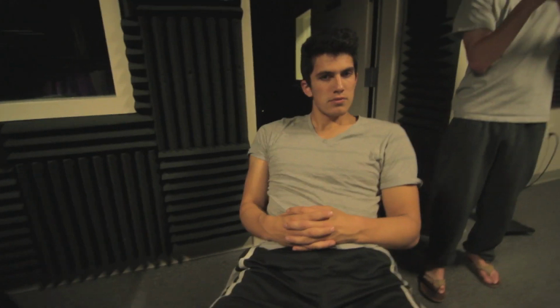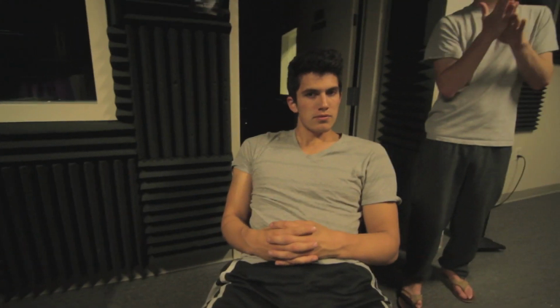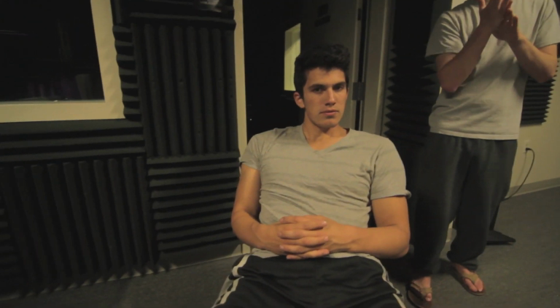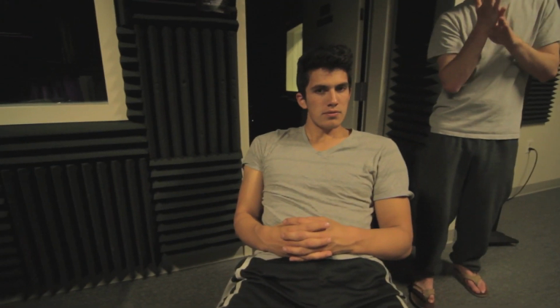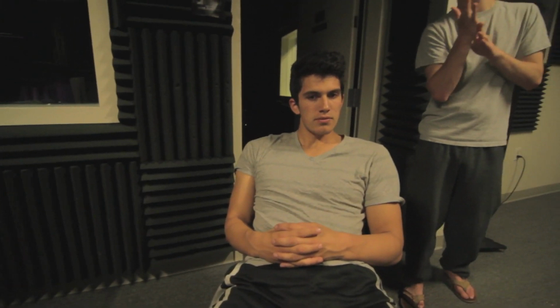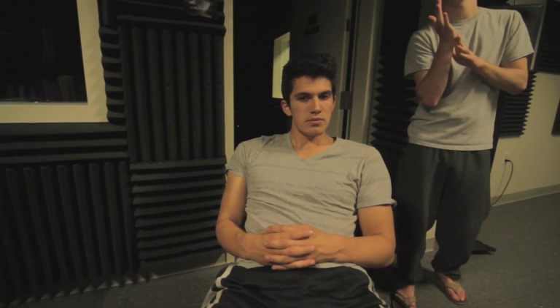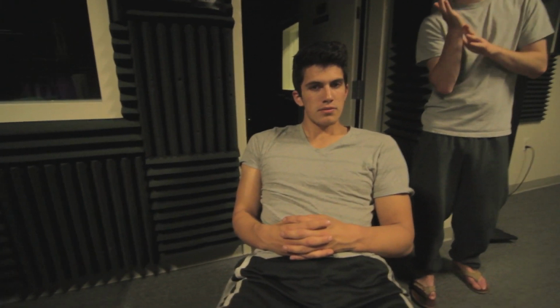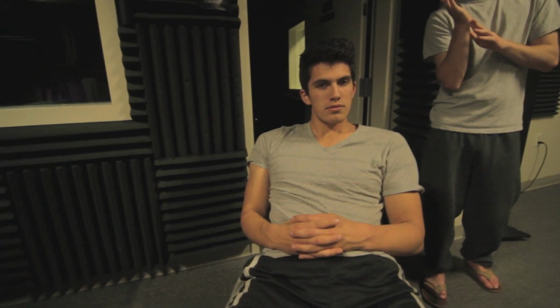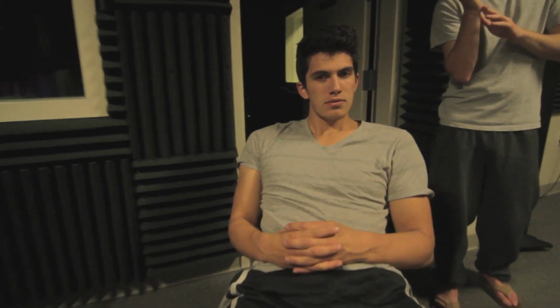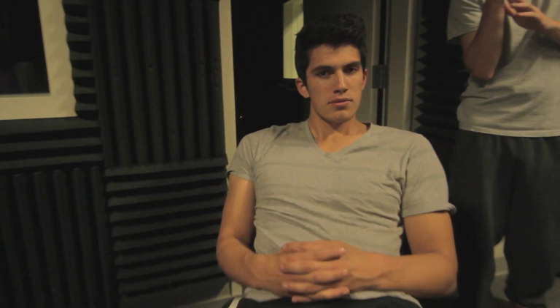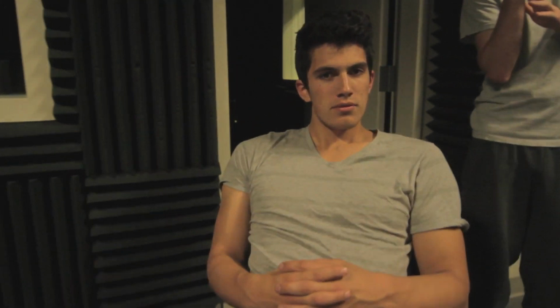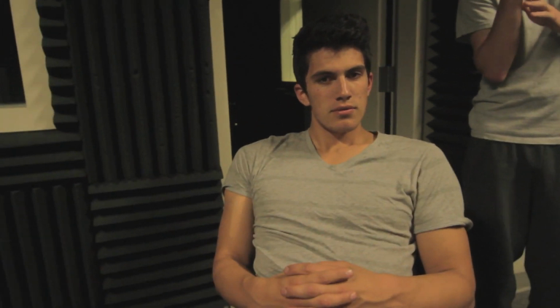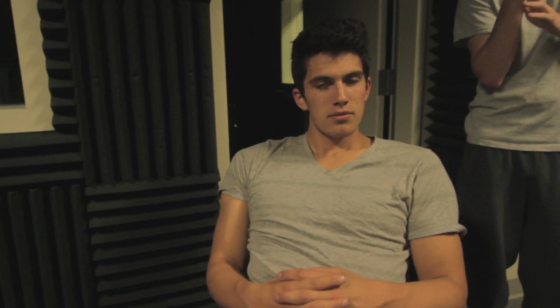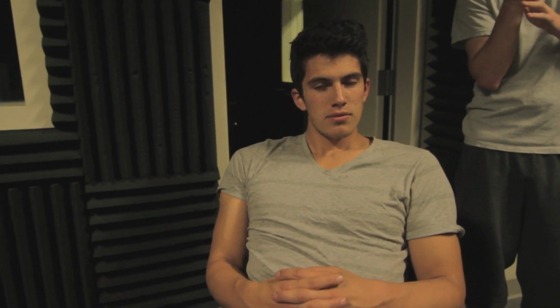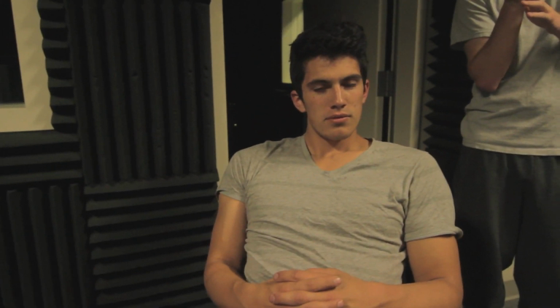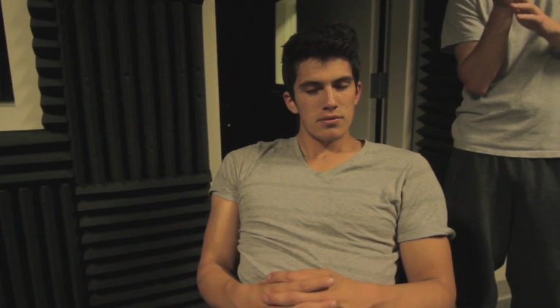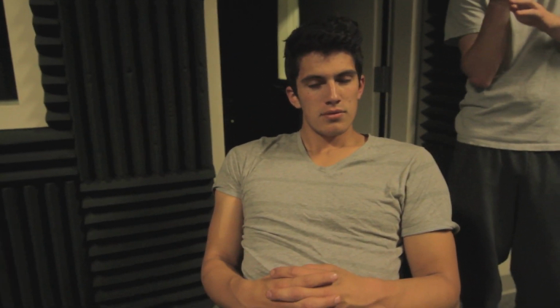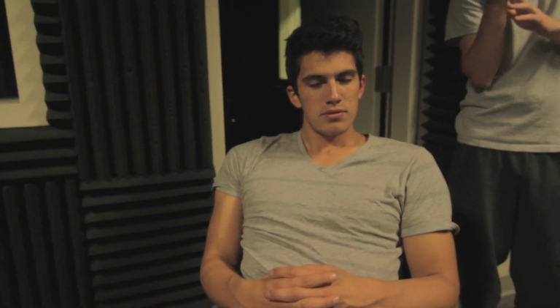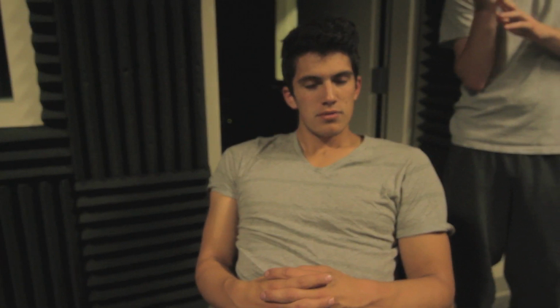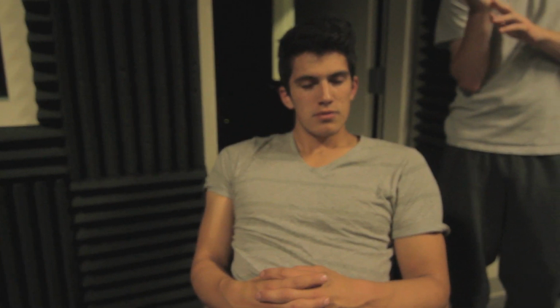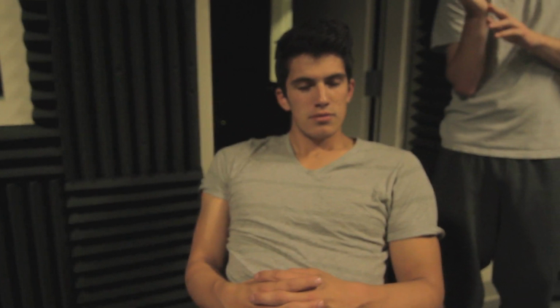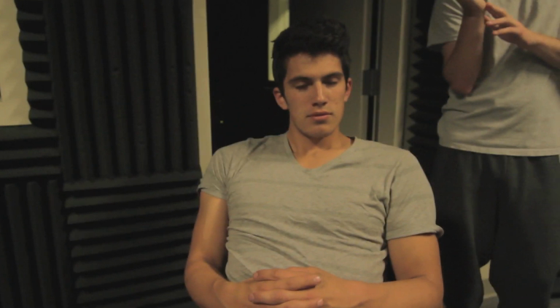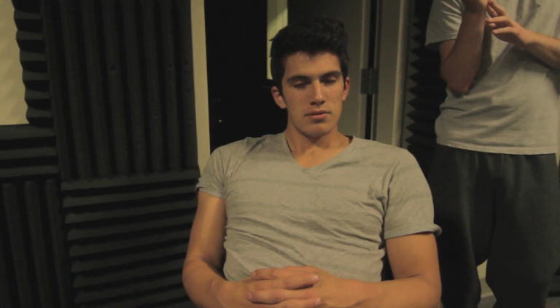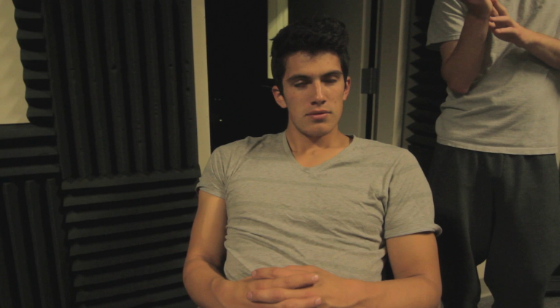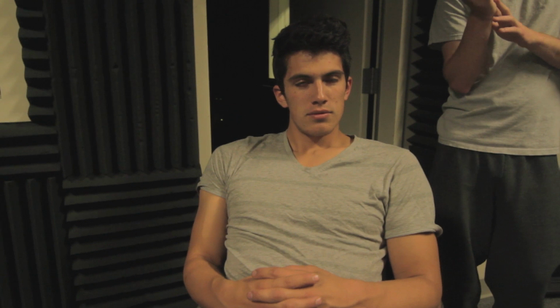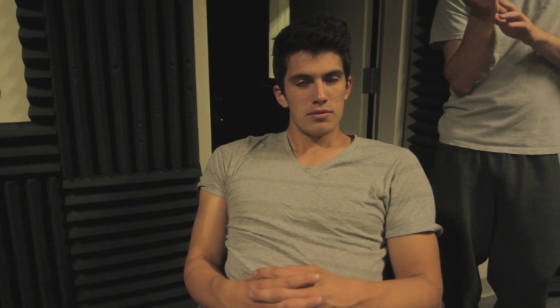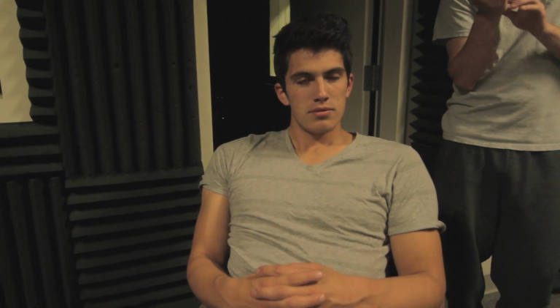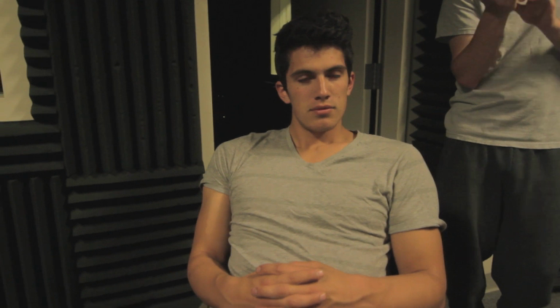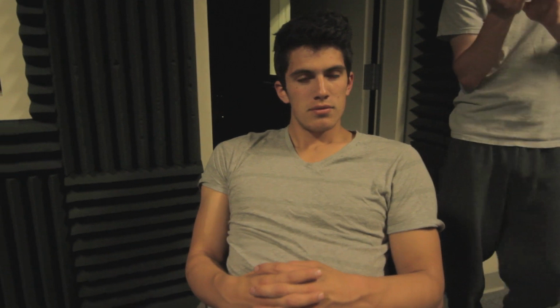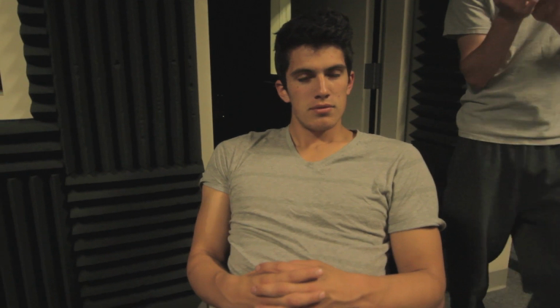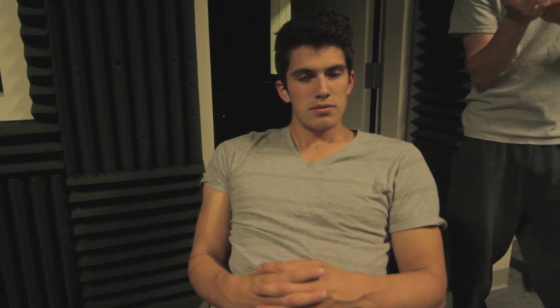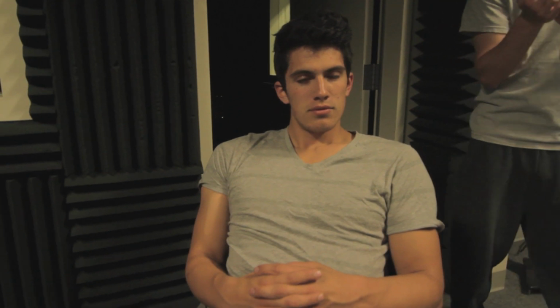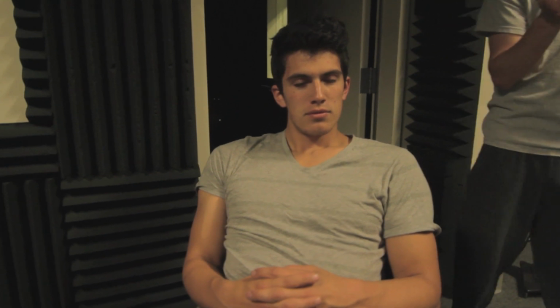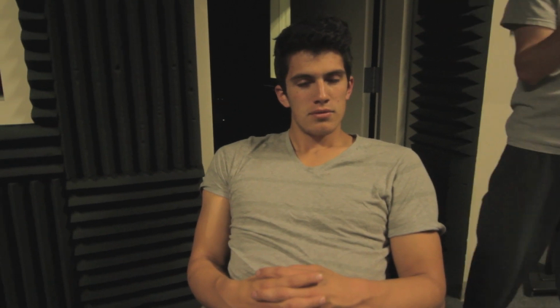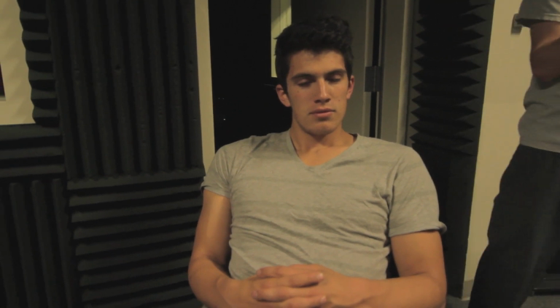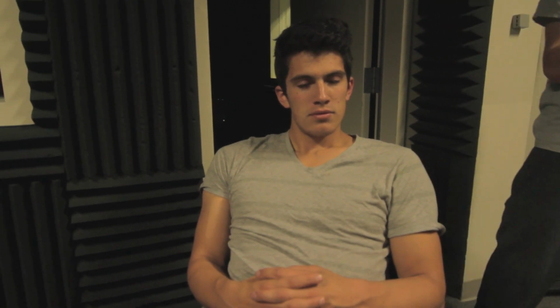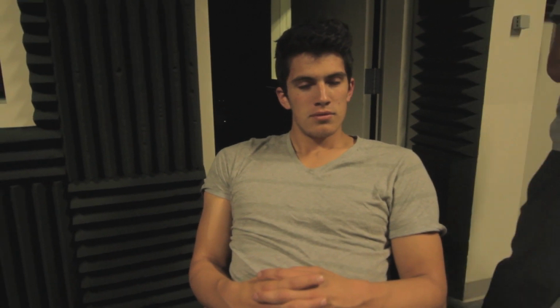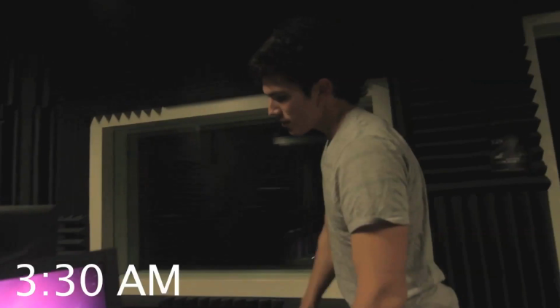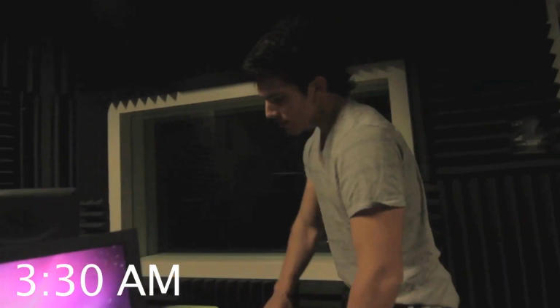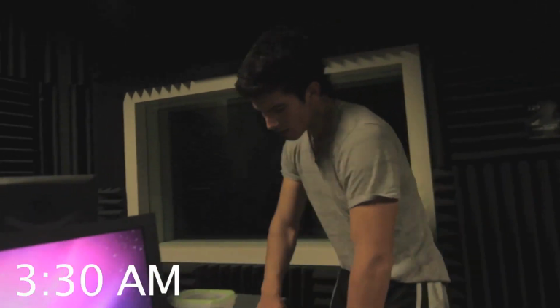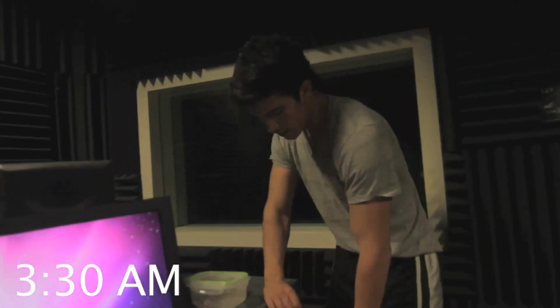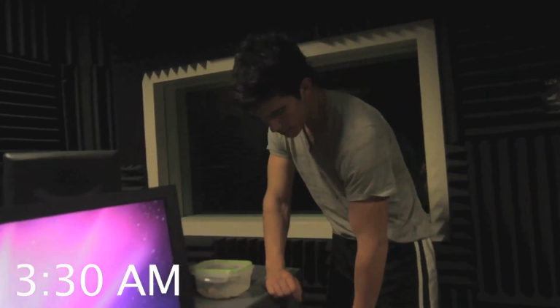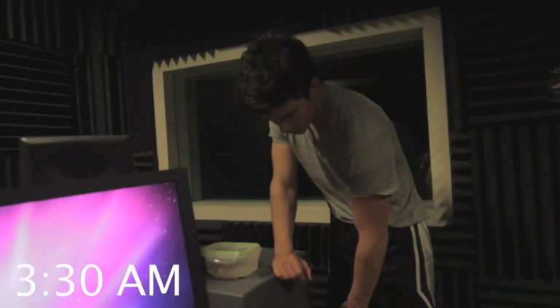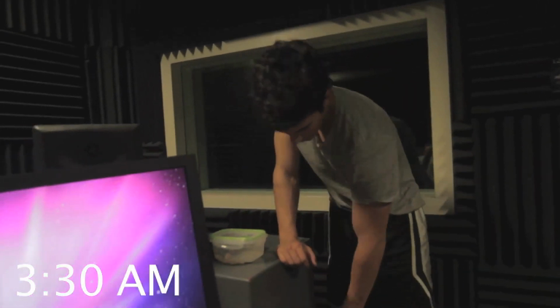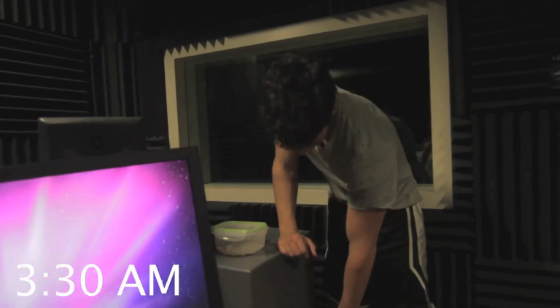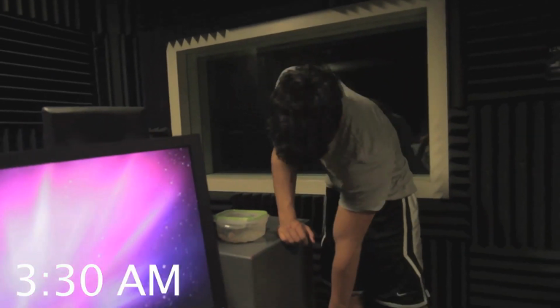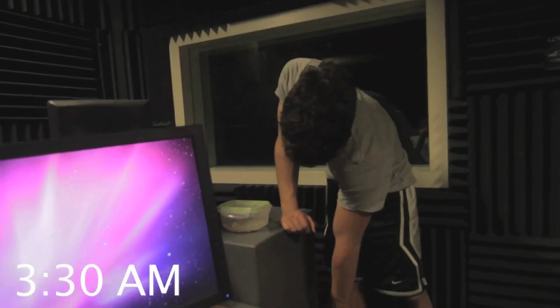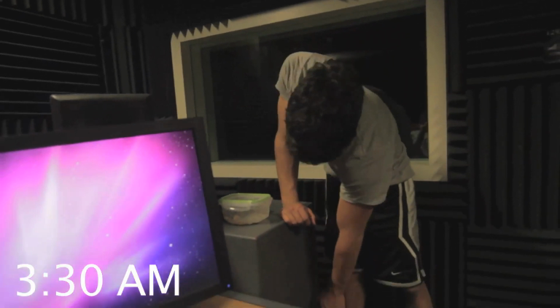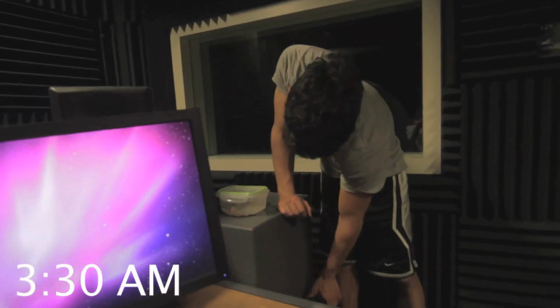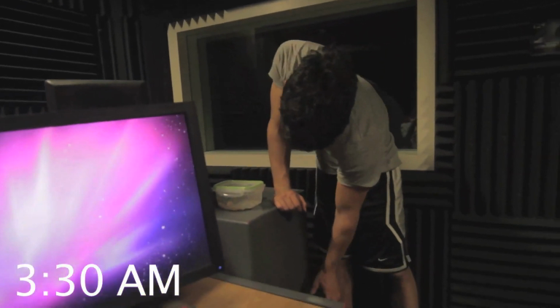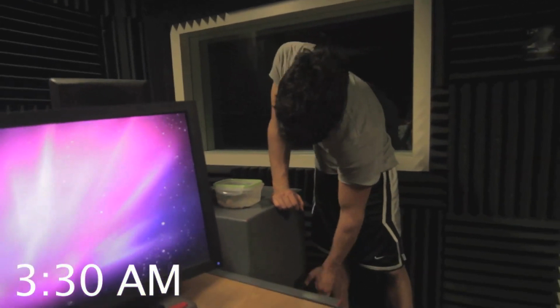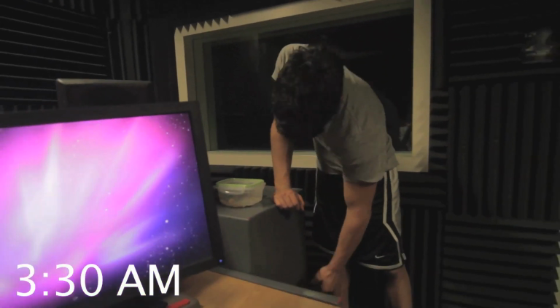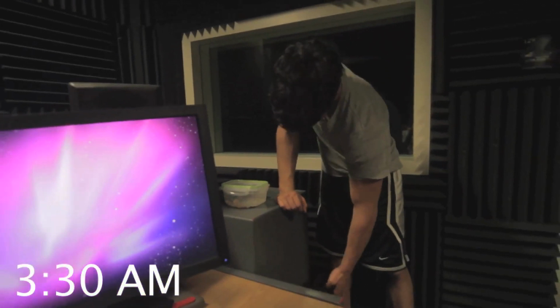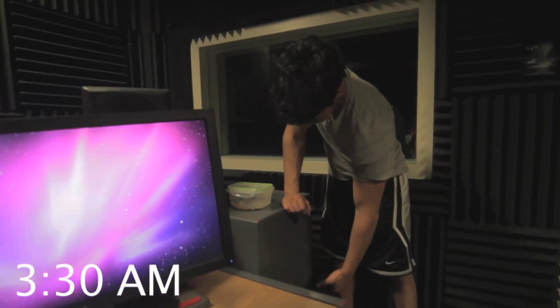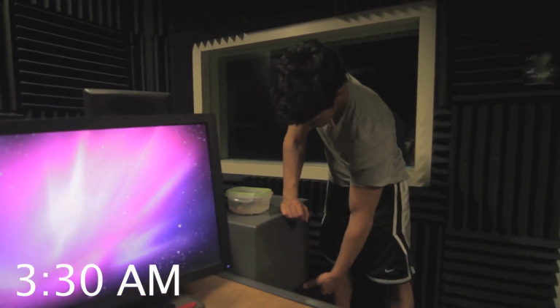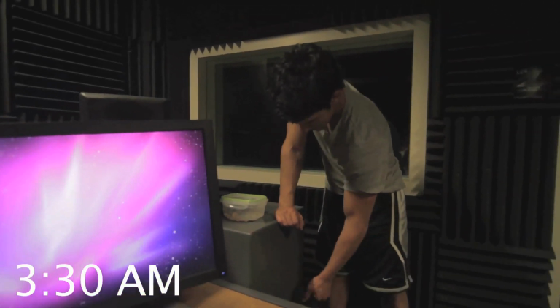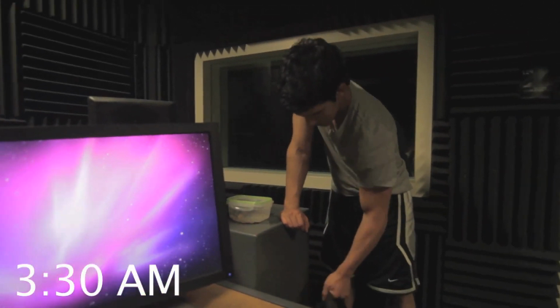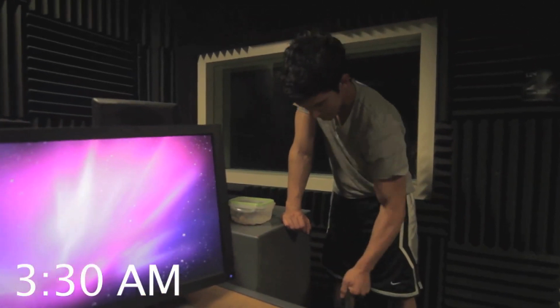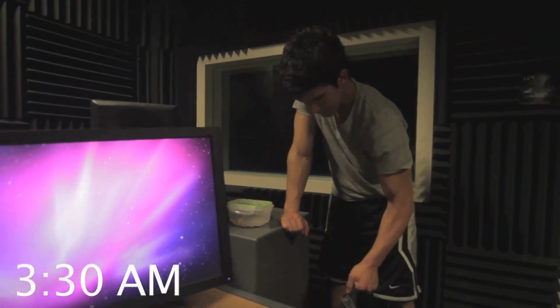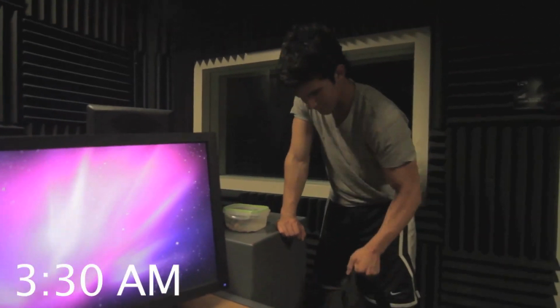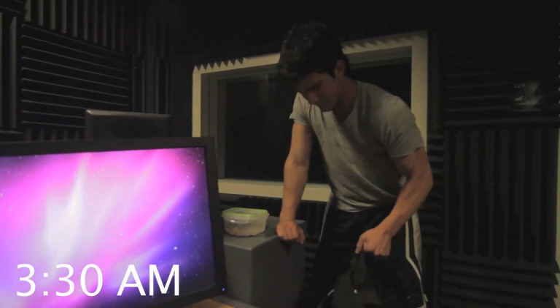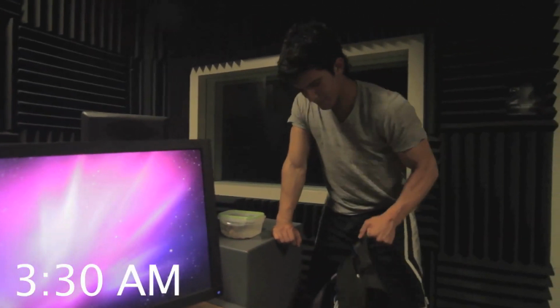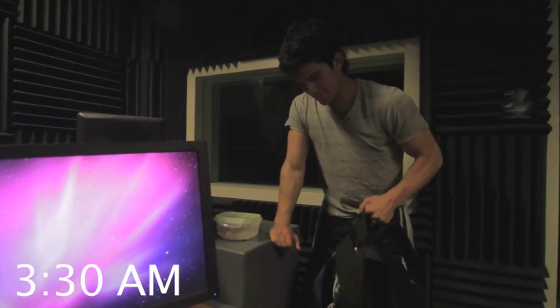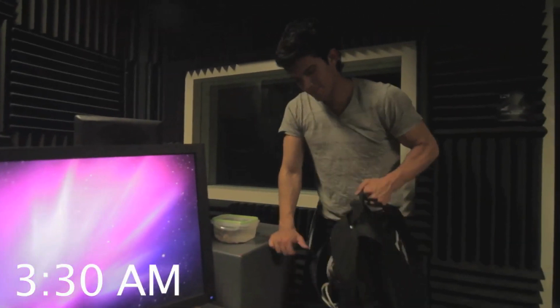This is what a tired Pikachu looks like after a lot of VFX. That's a wrap, and then this guy will go hibernate for a day.